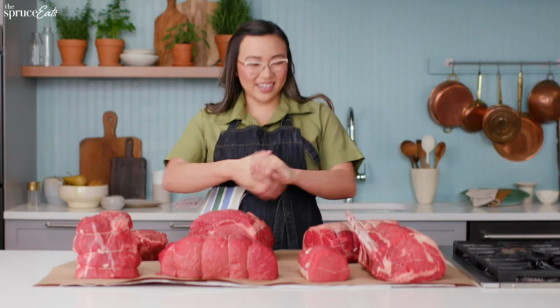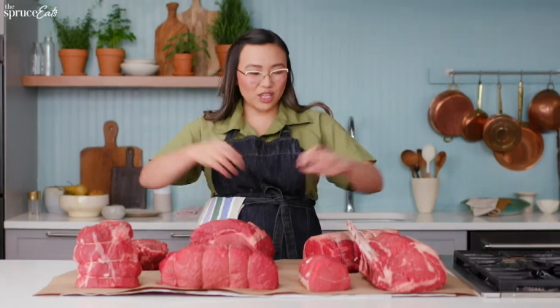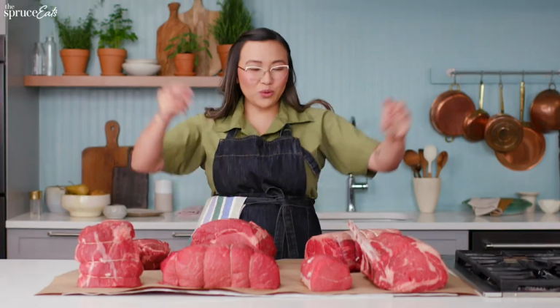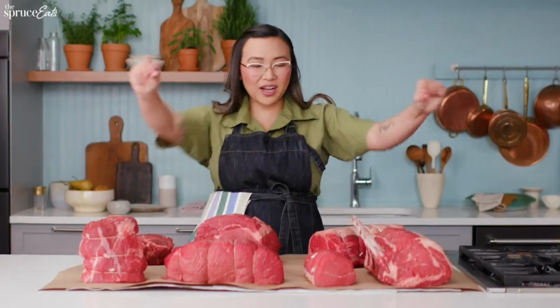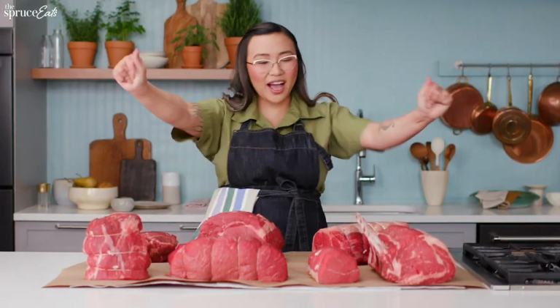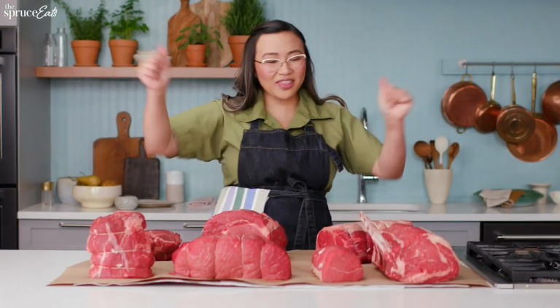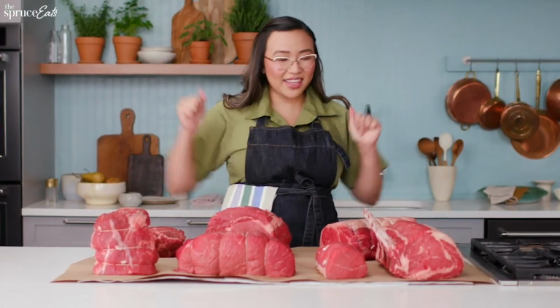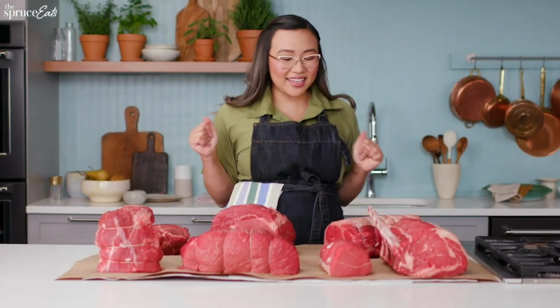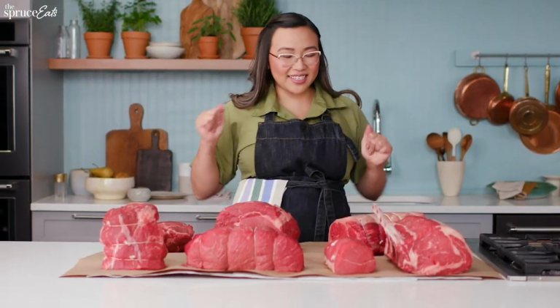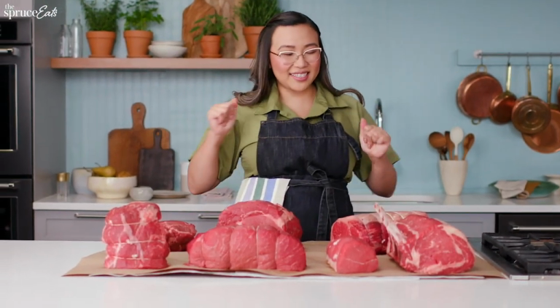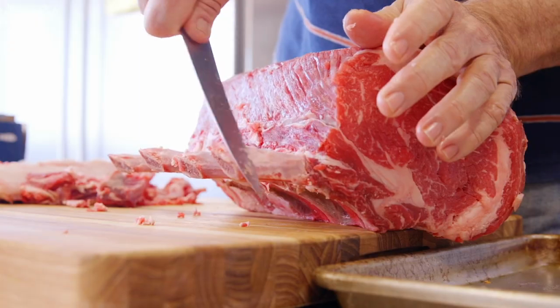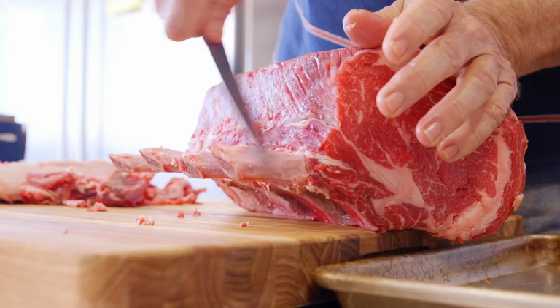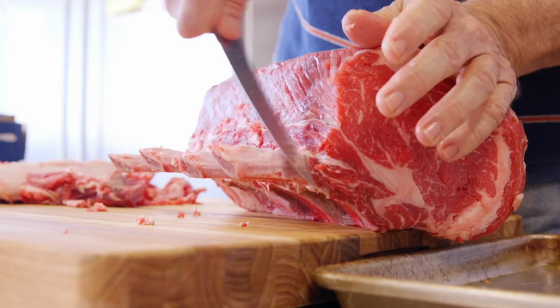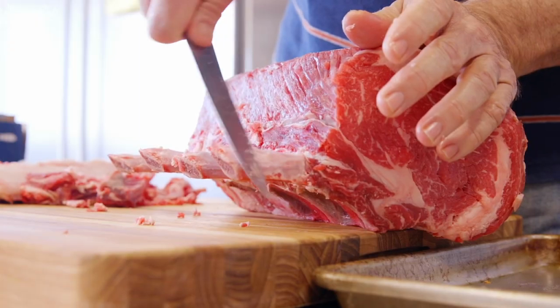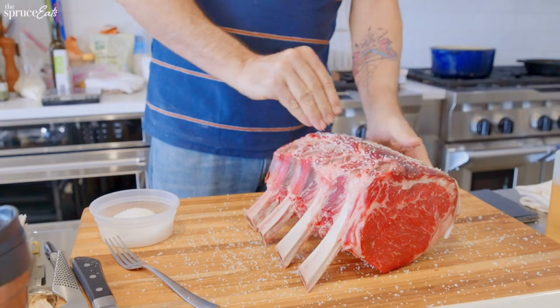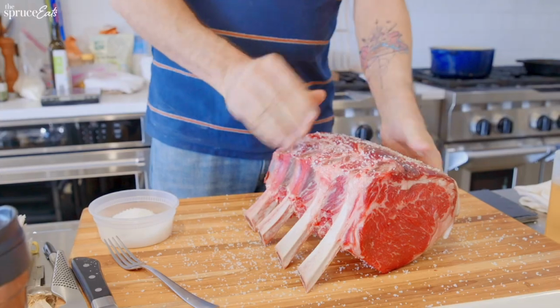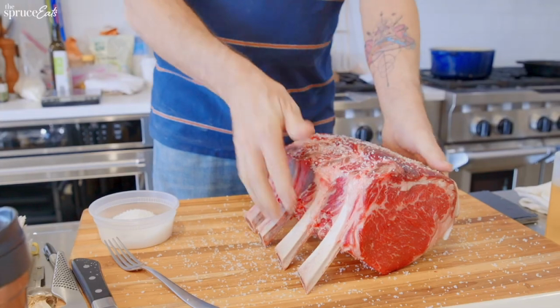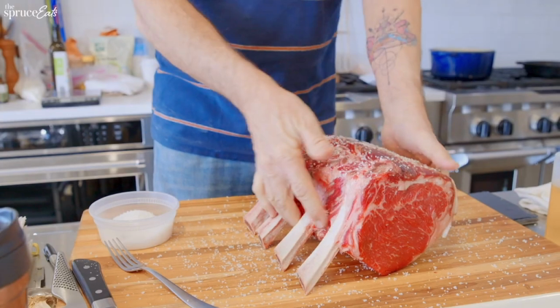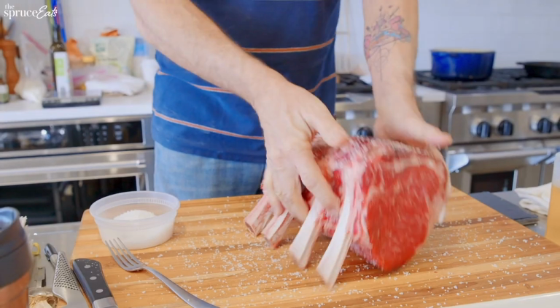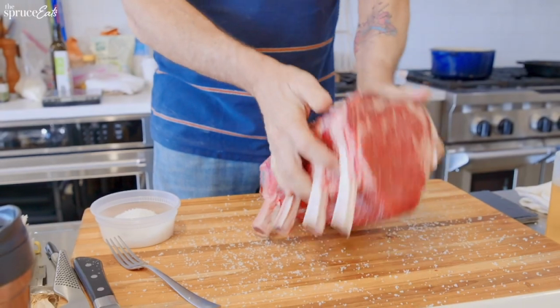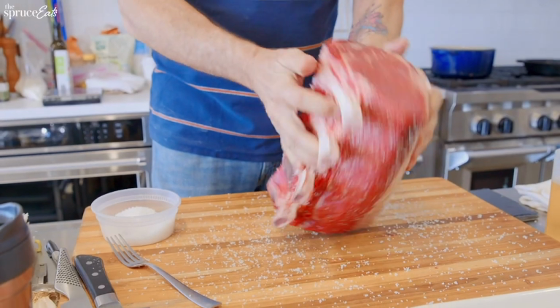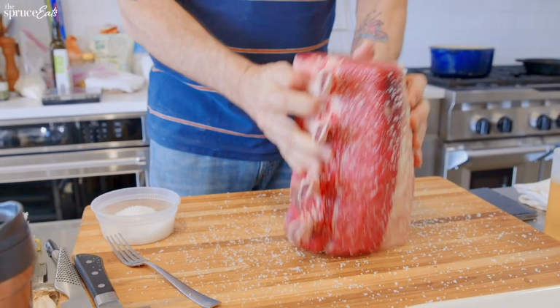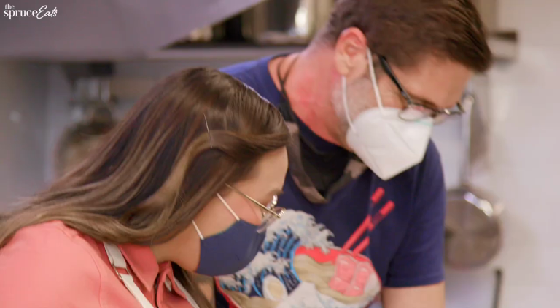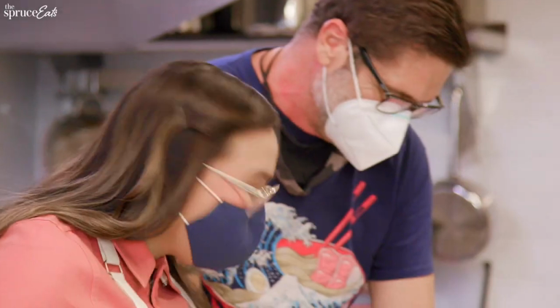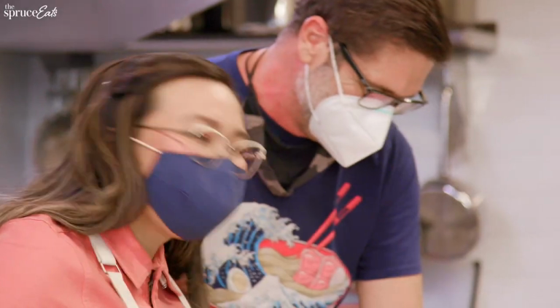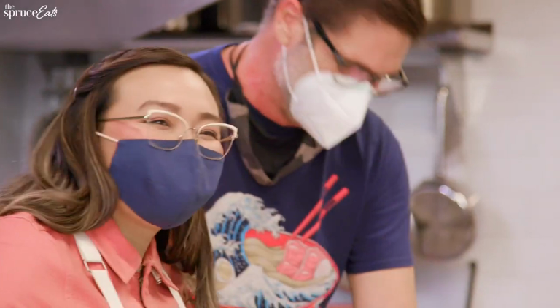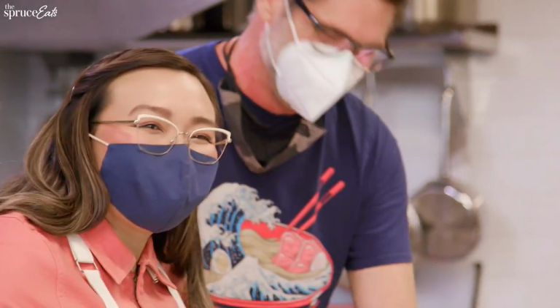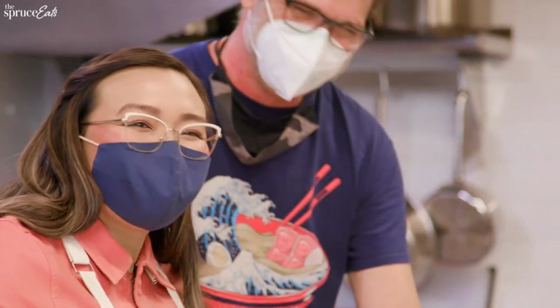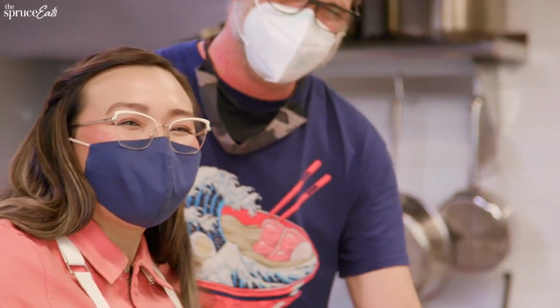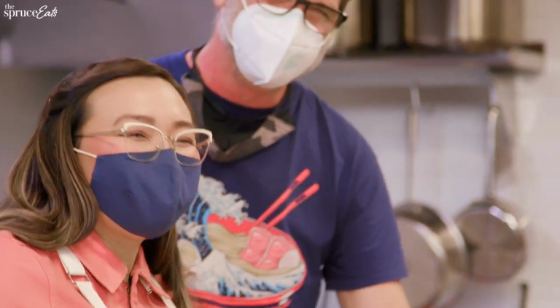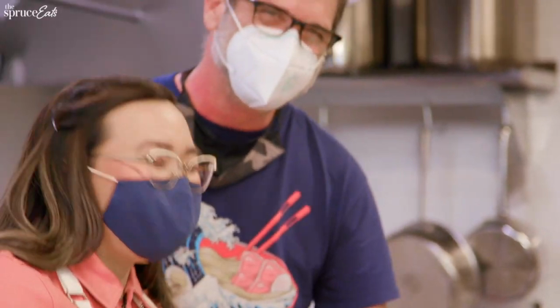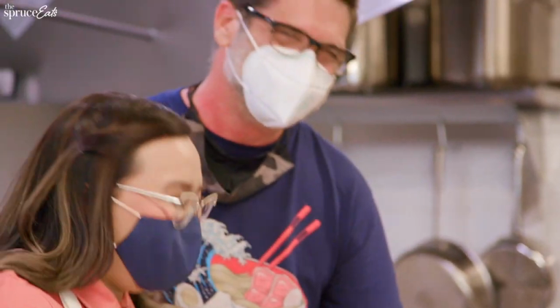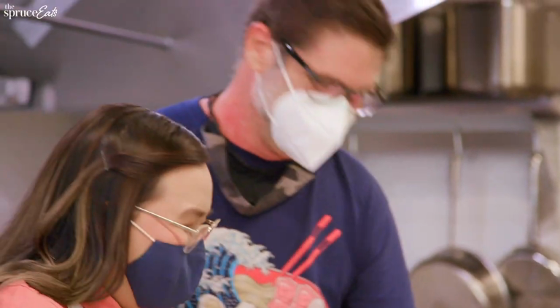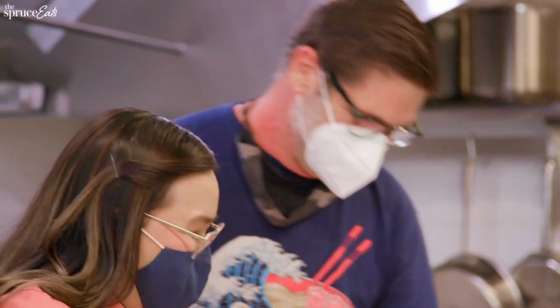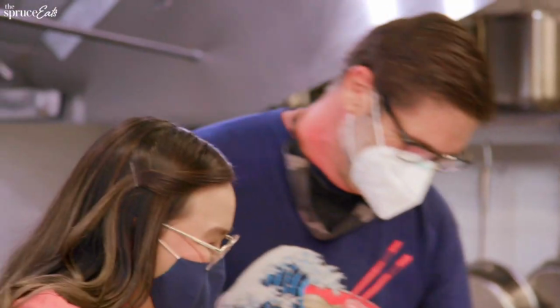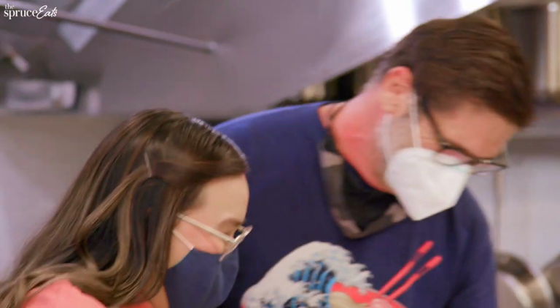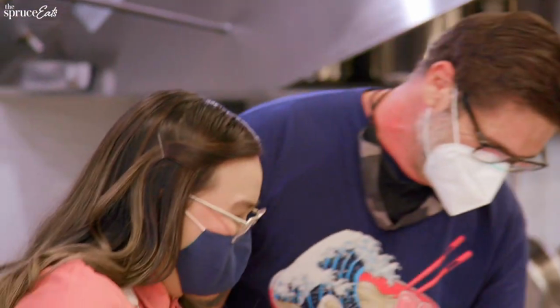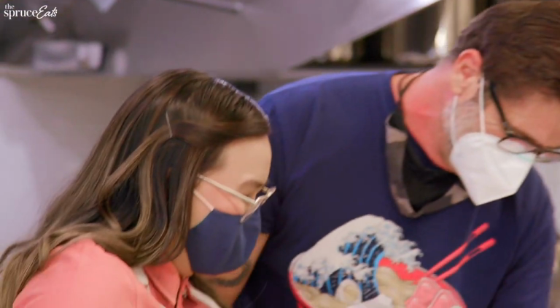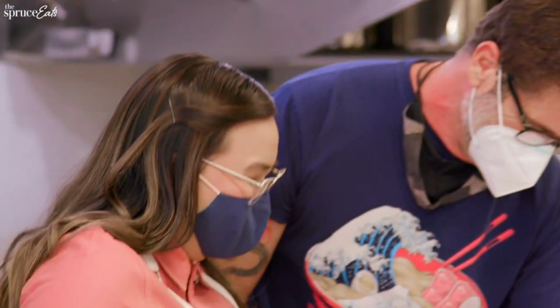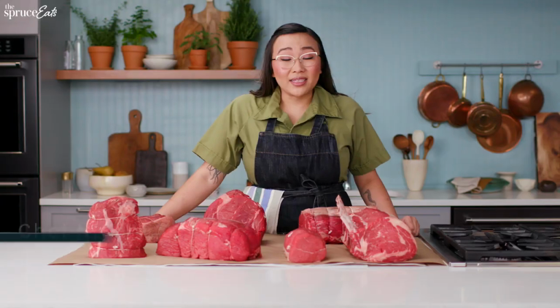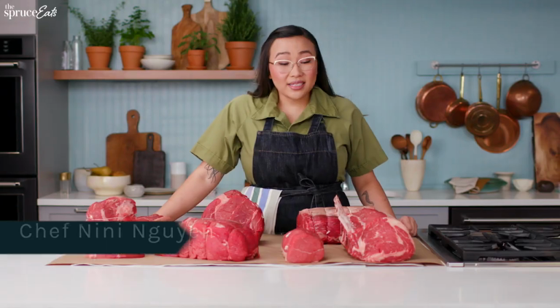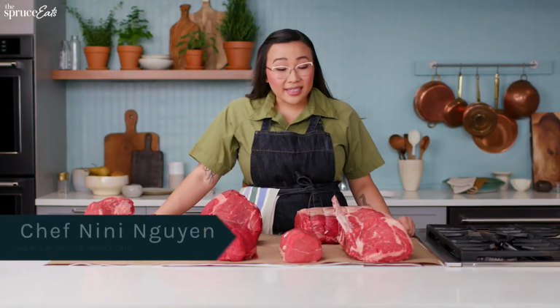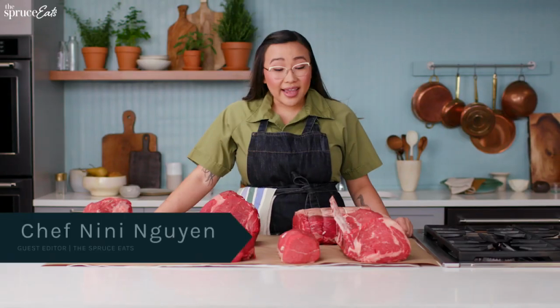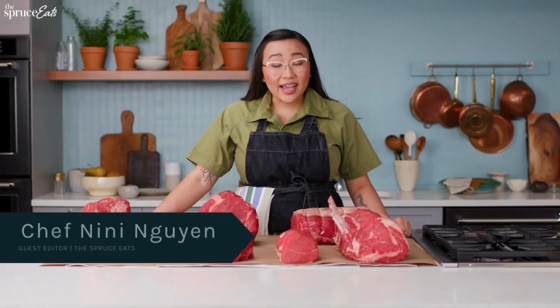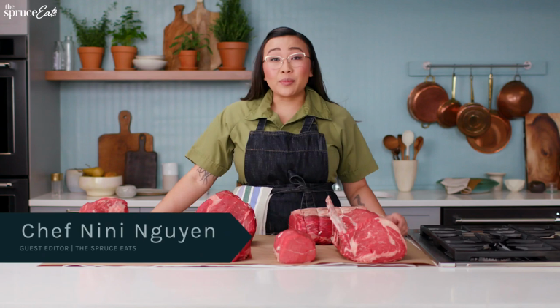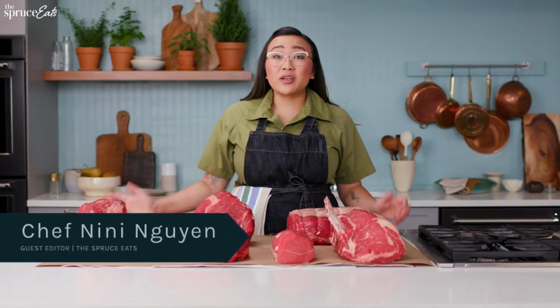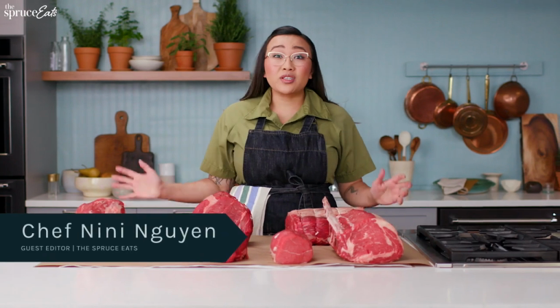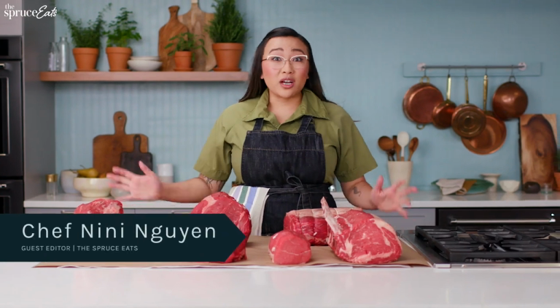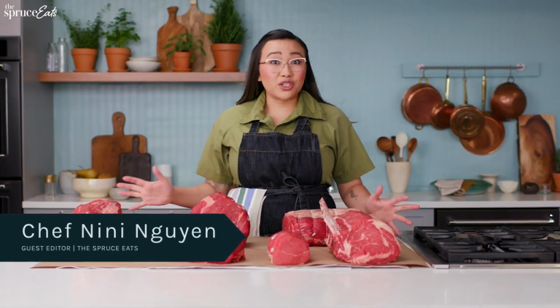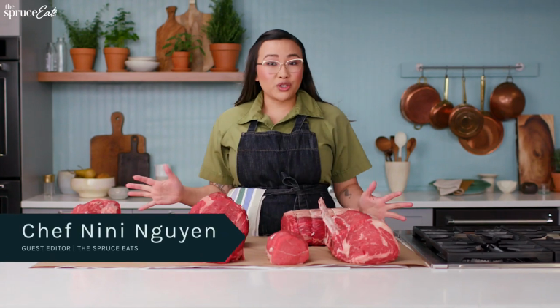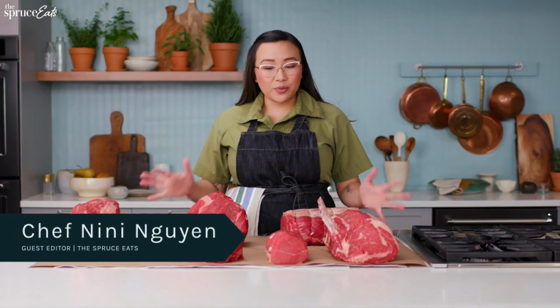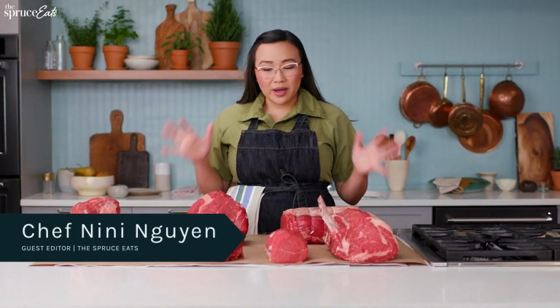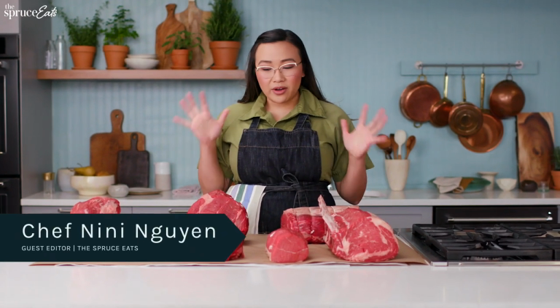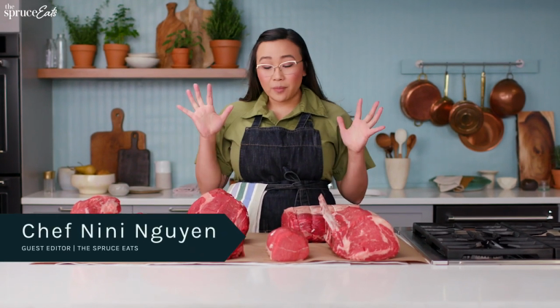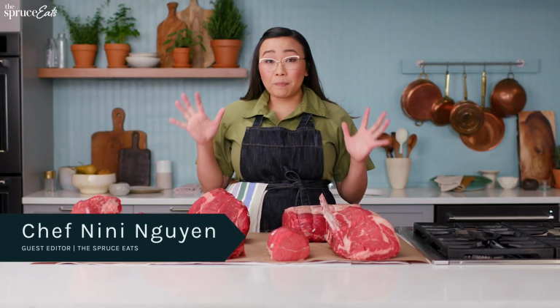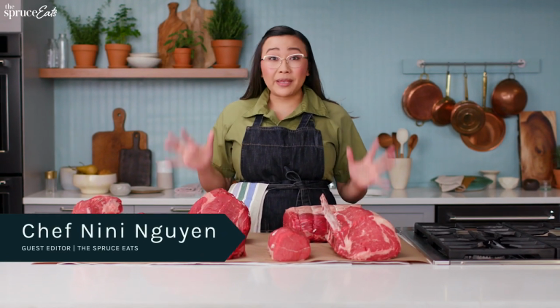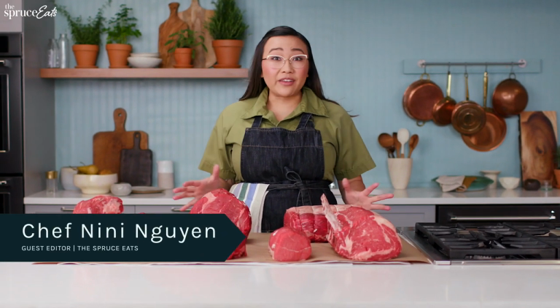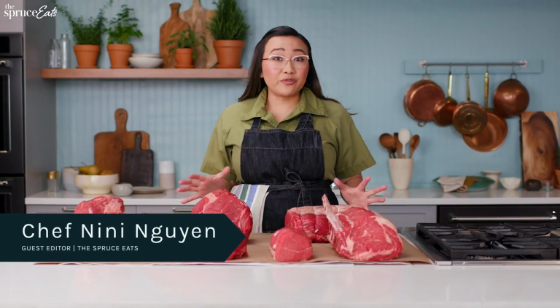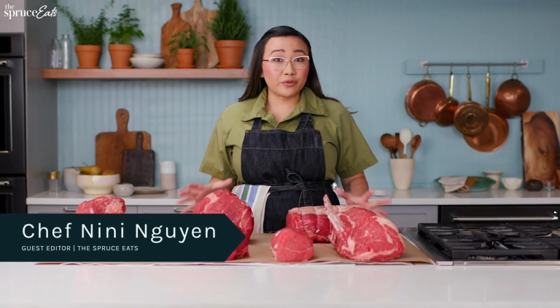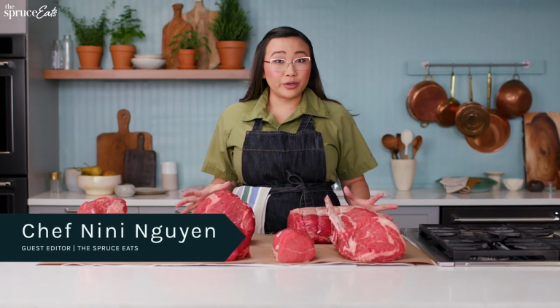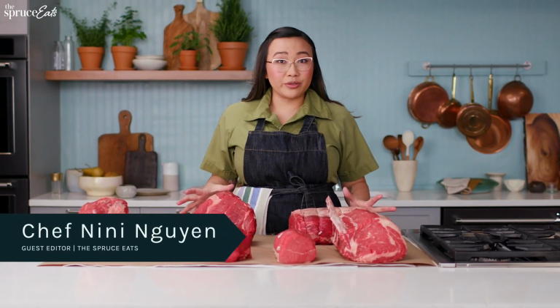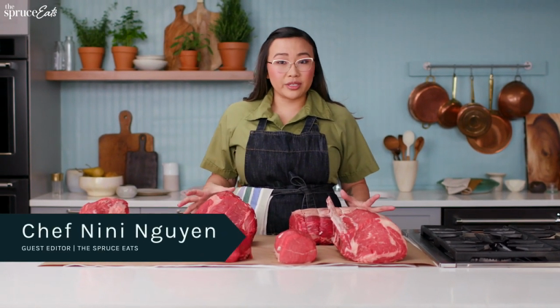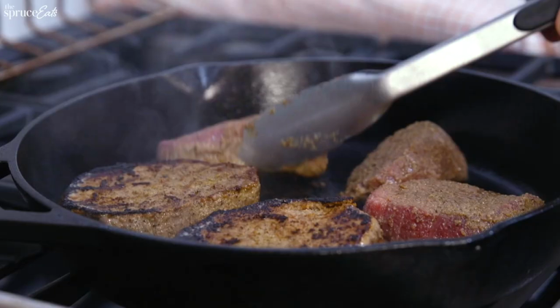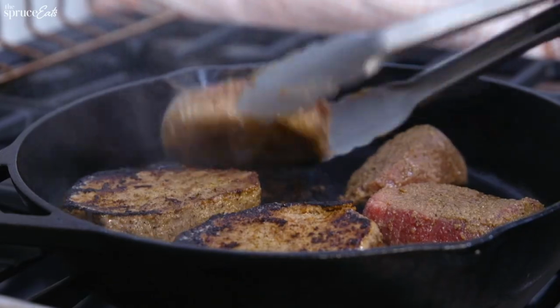You got this! Hi, I'm Chef Nini Nguyen, and today I'm going to talk to you about beef roasts.